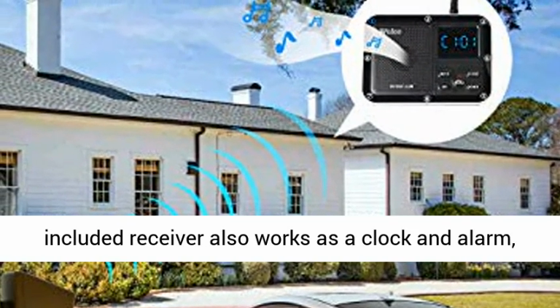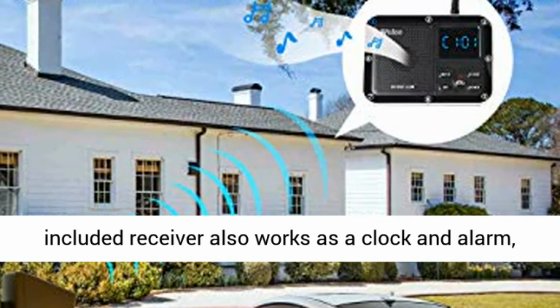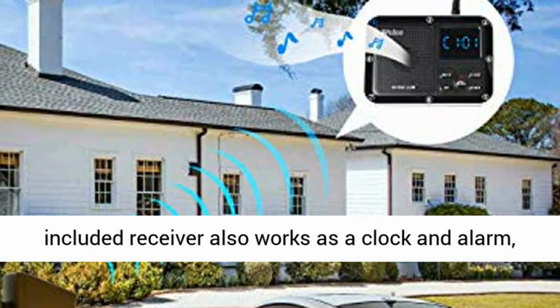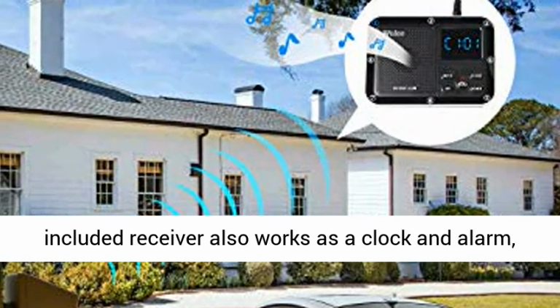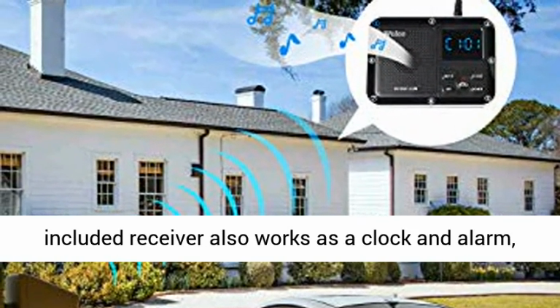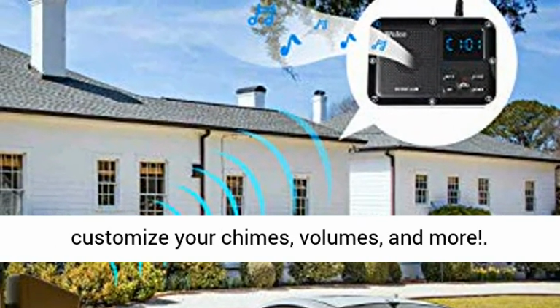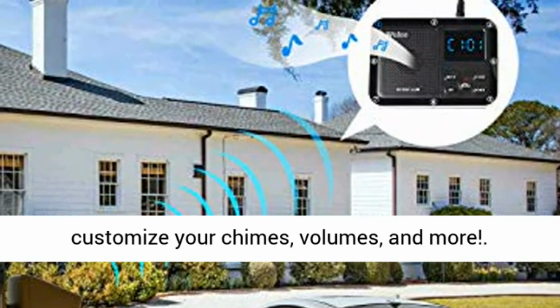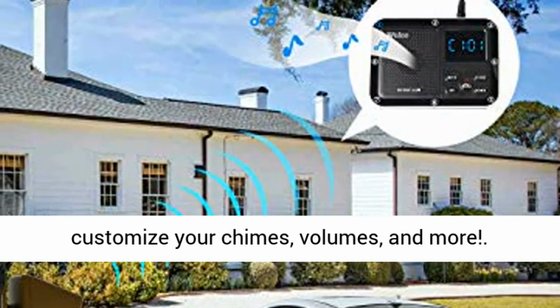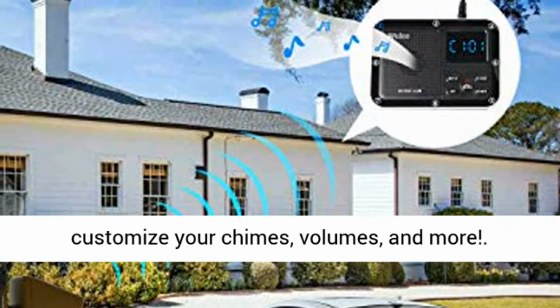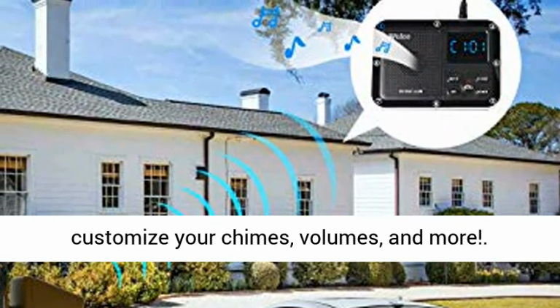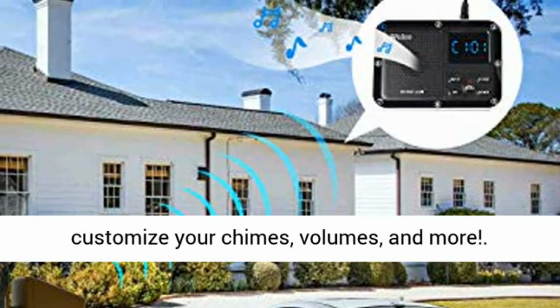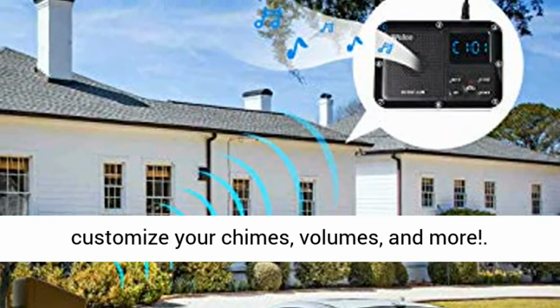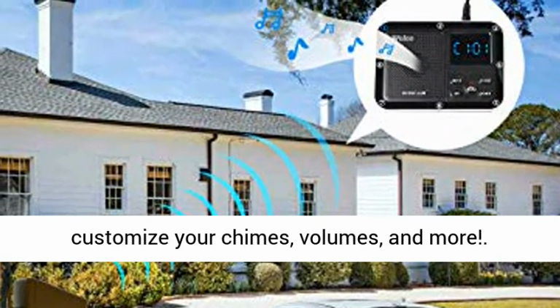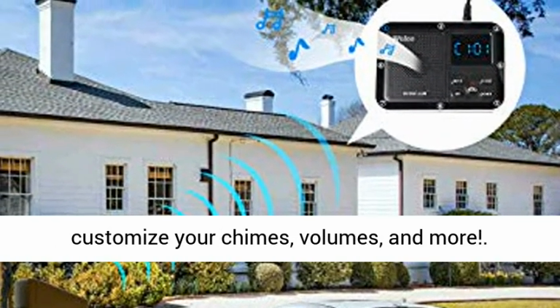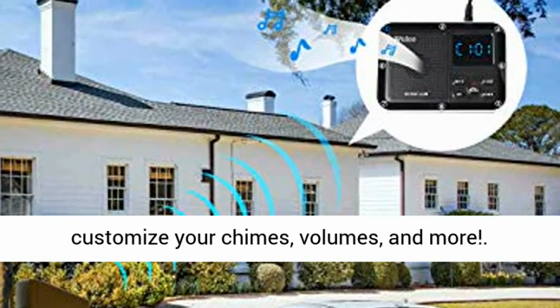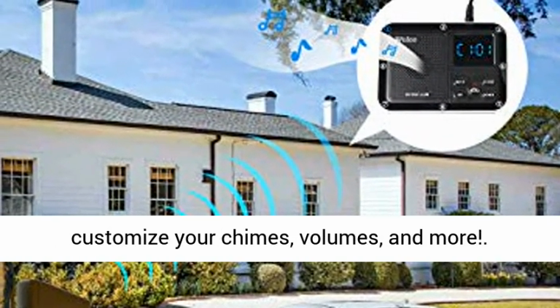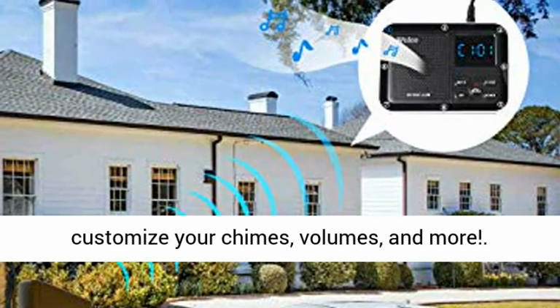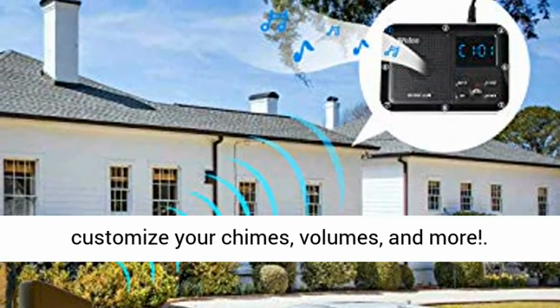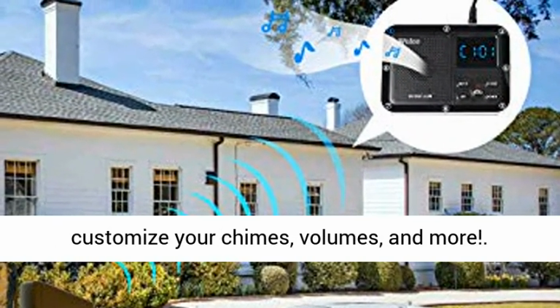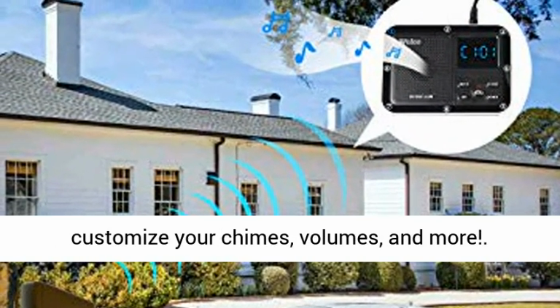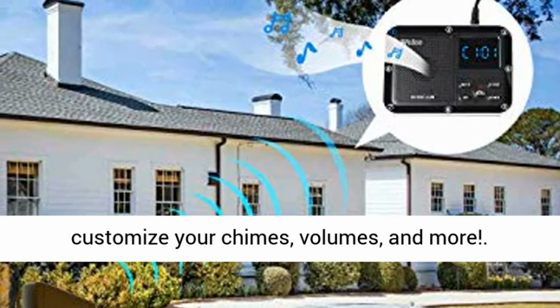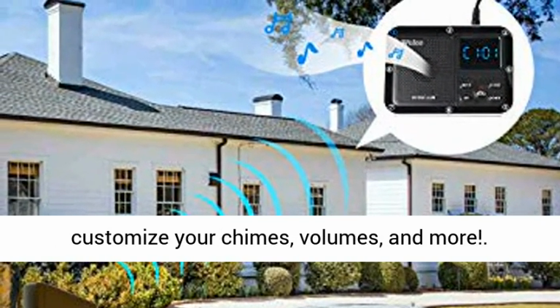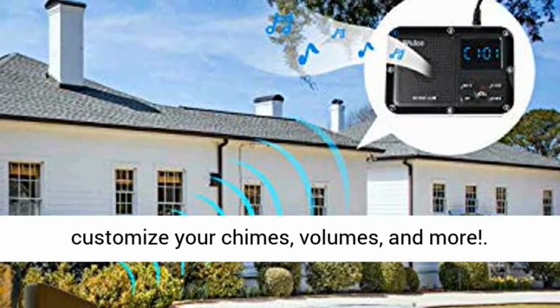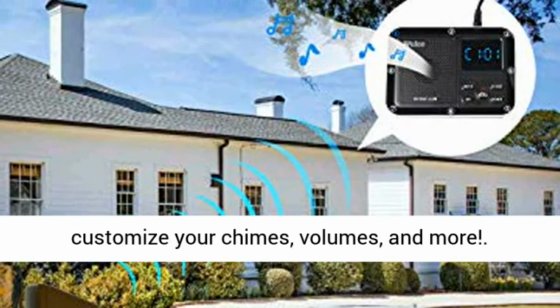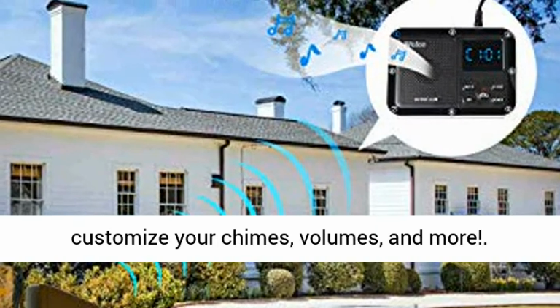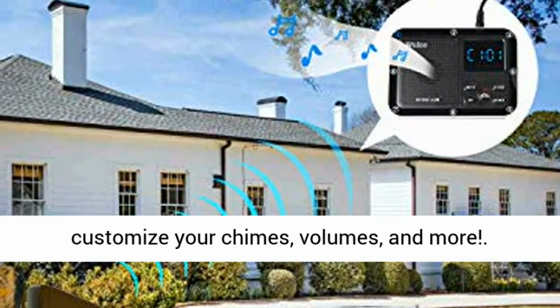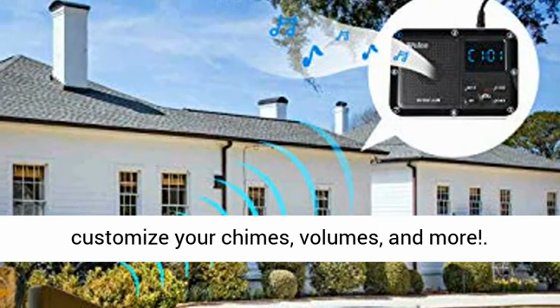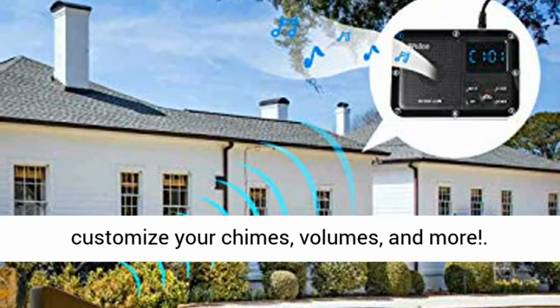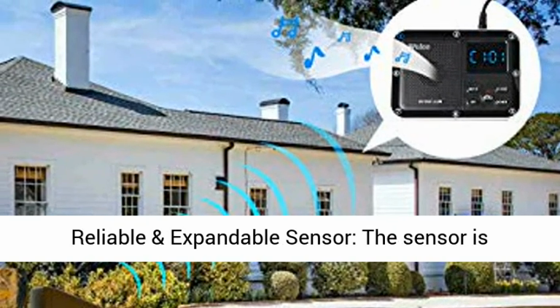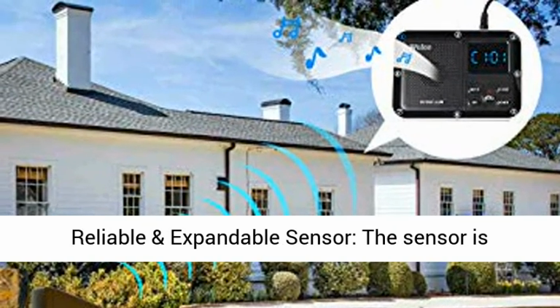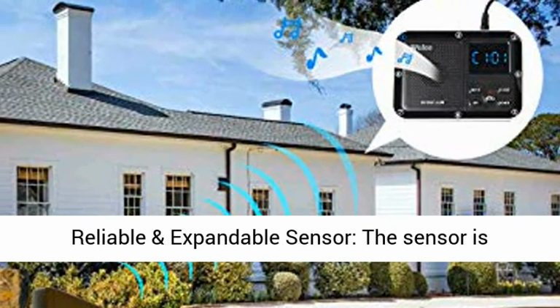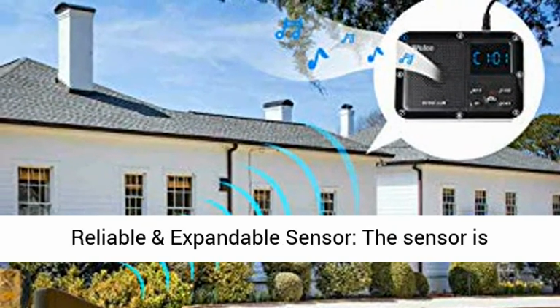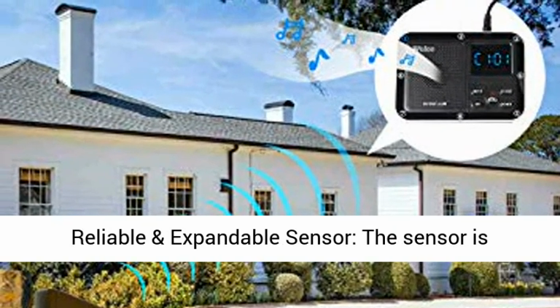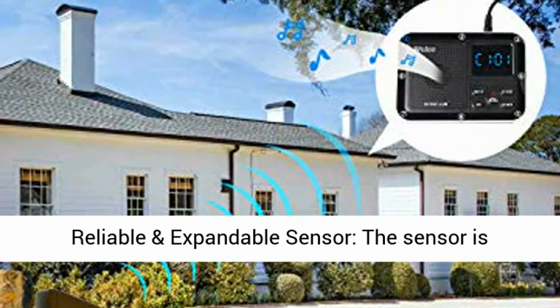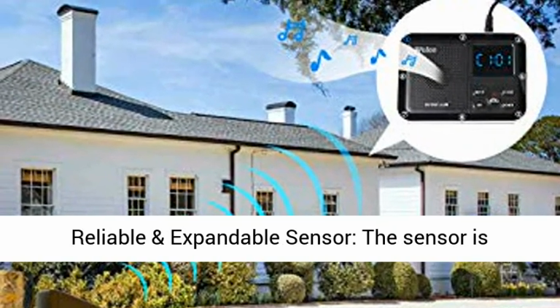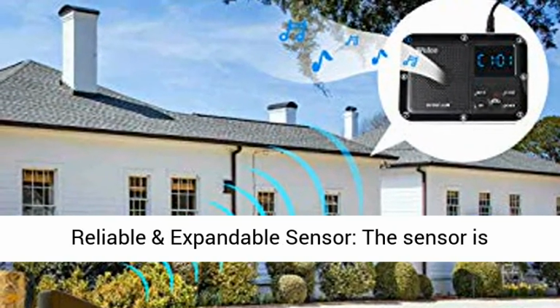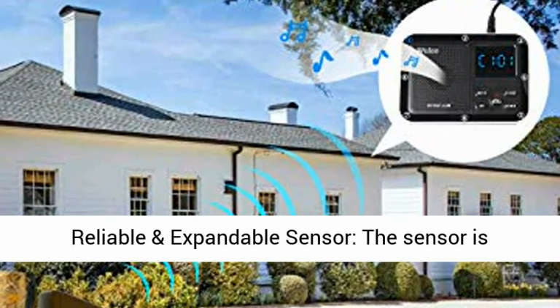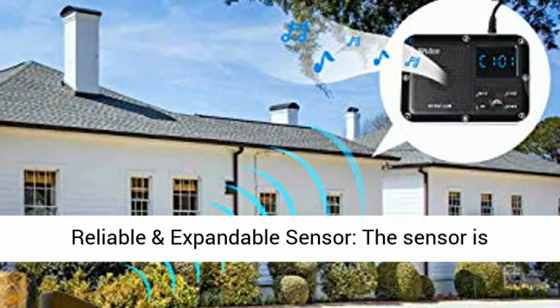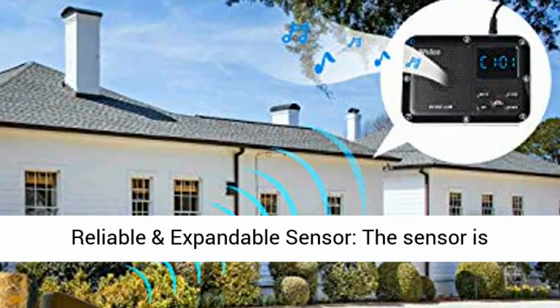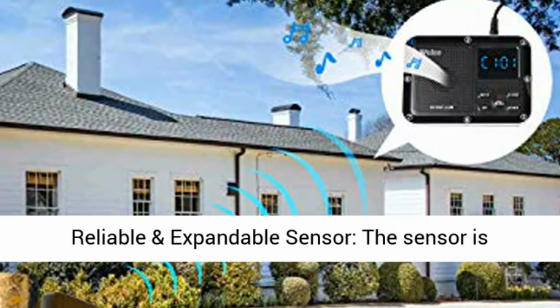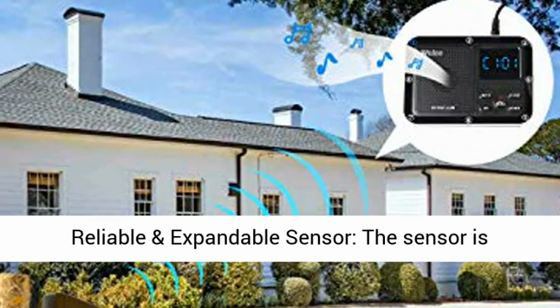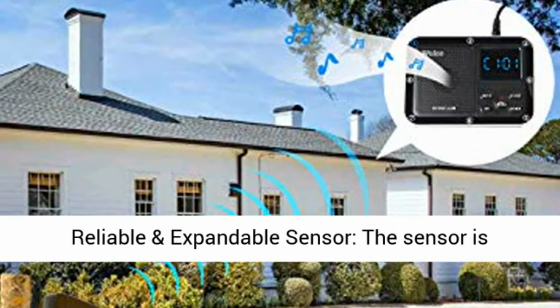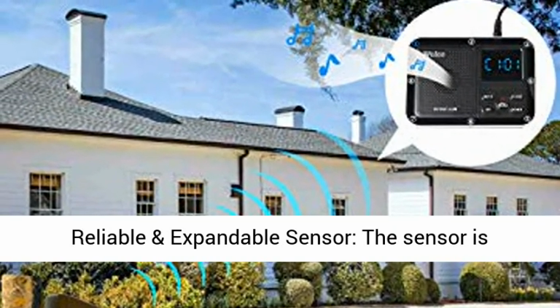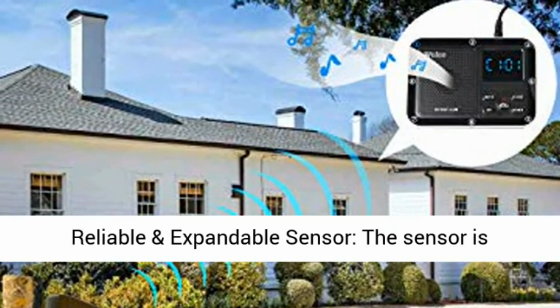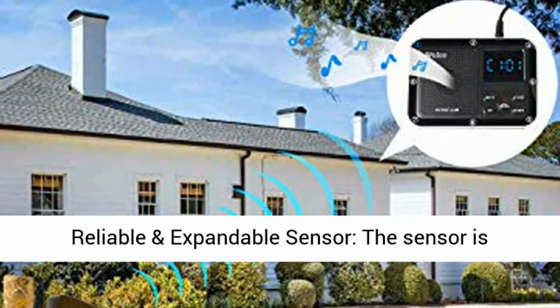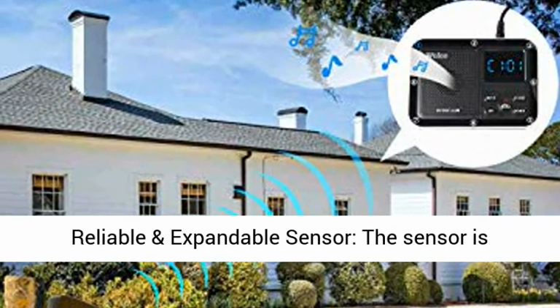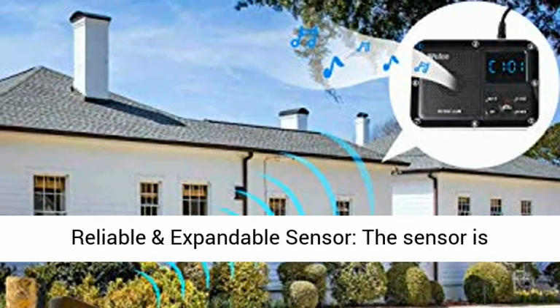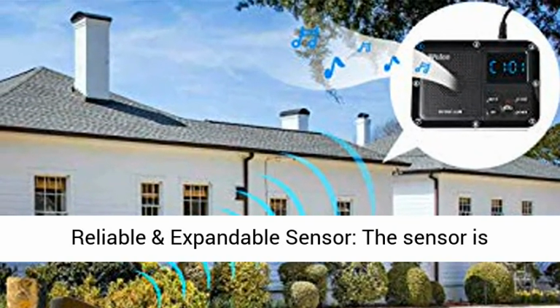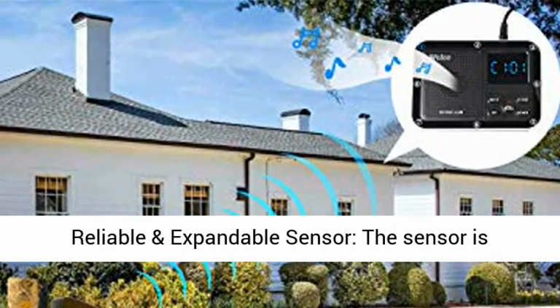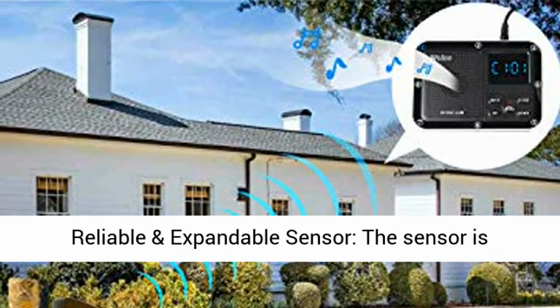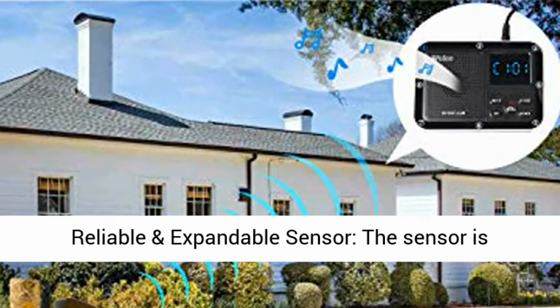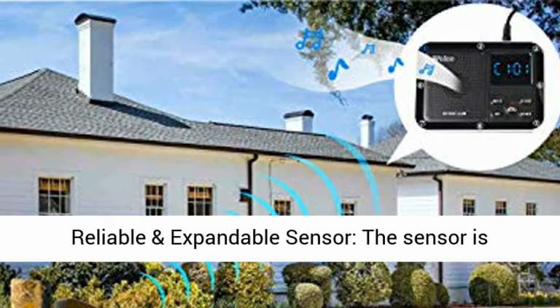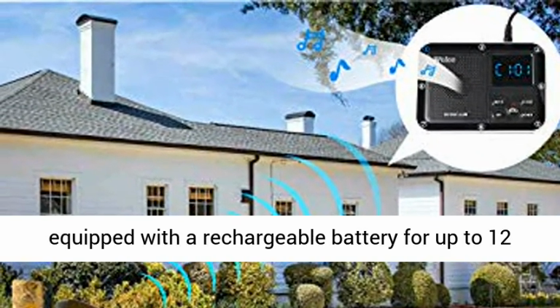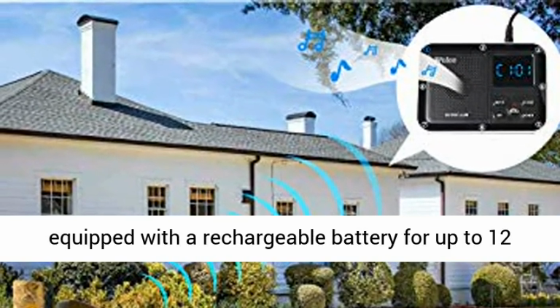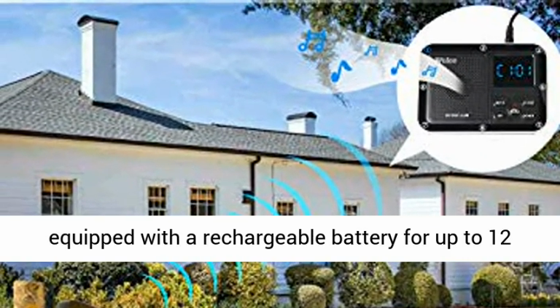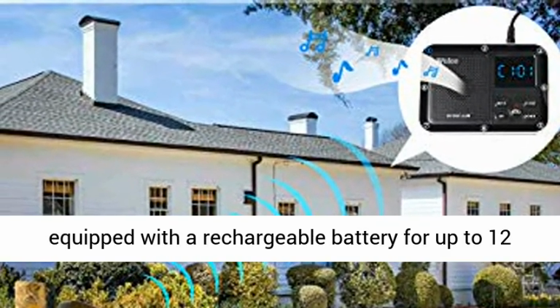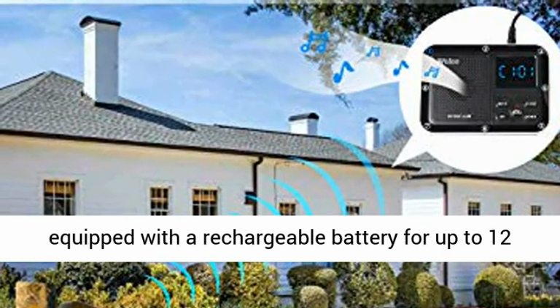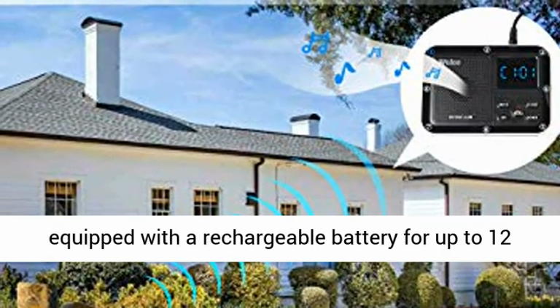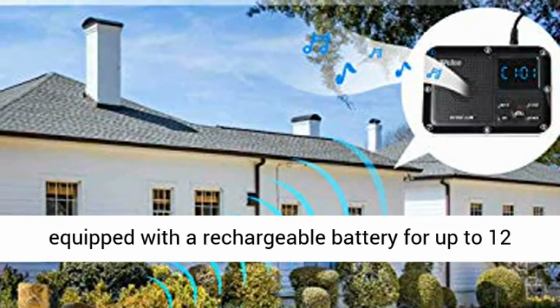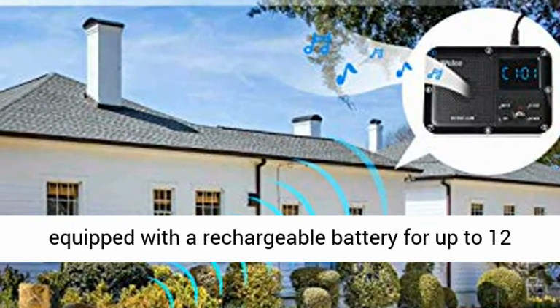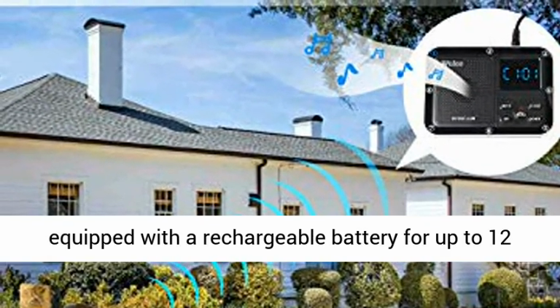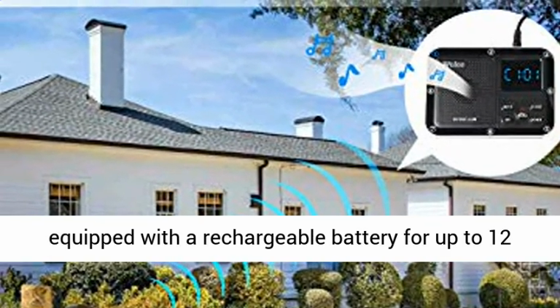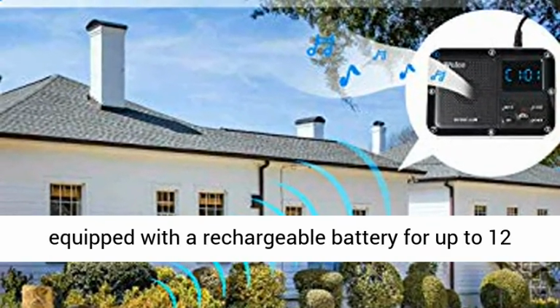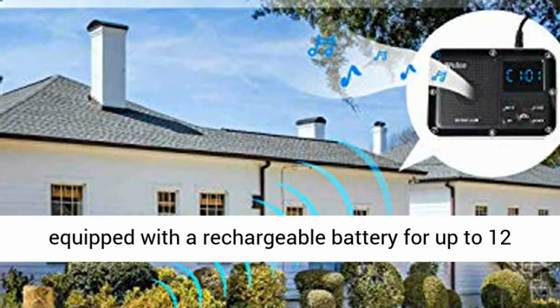Multifunctional receiver — the included receiver also works as a clock and alarm. Customize your chimes, volumes, and more.